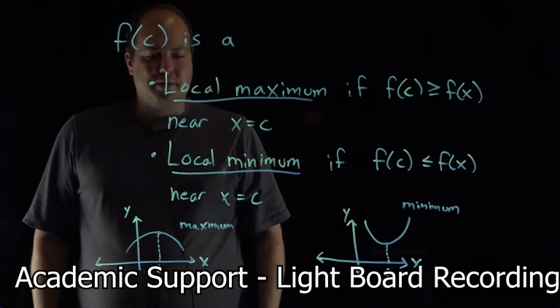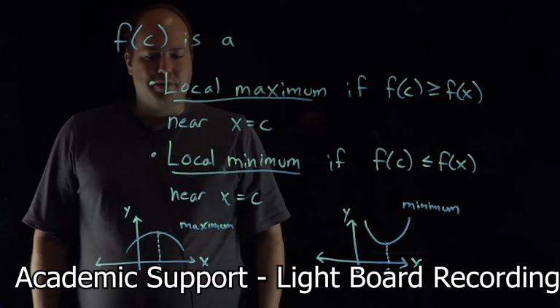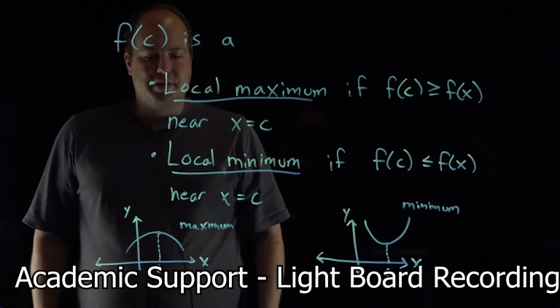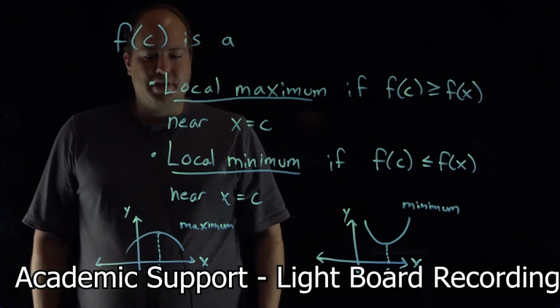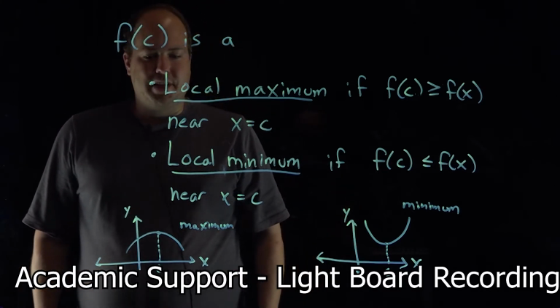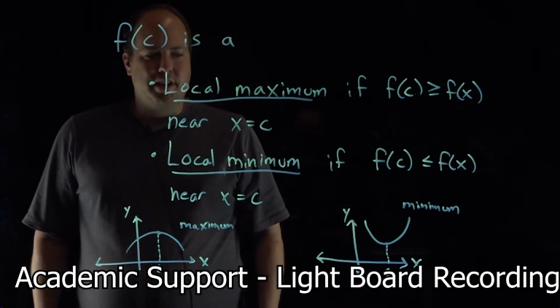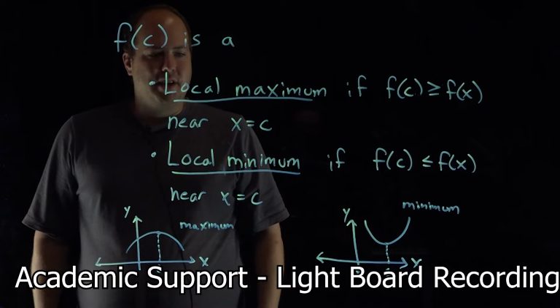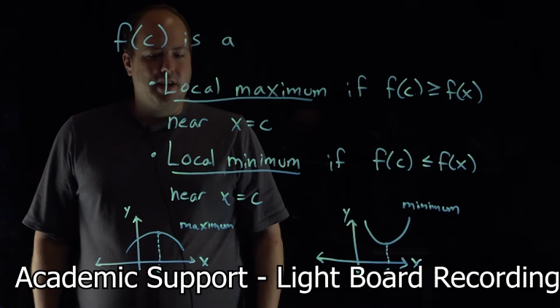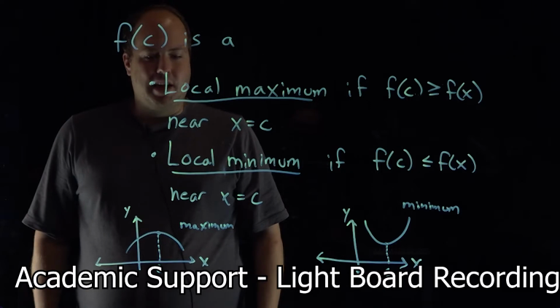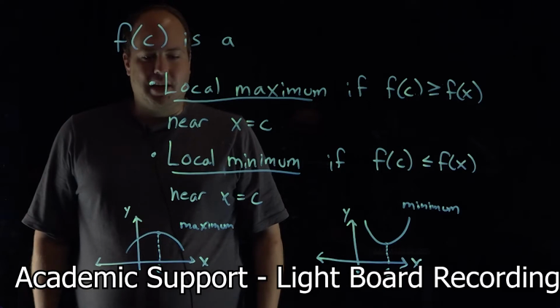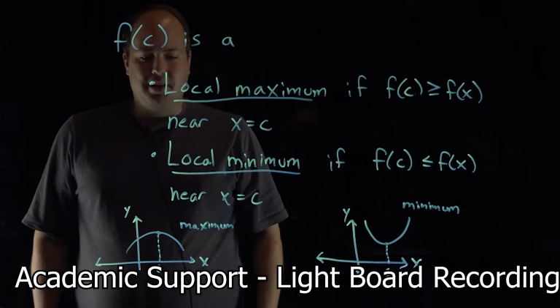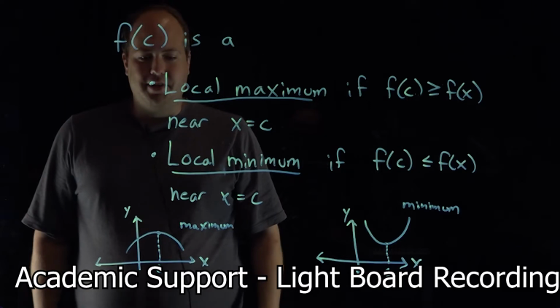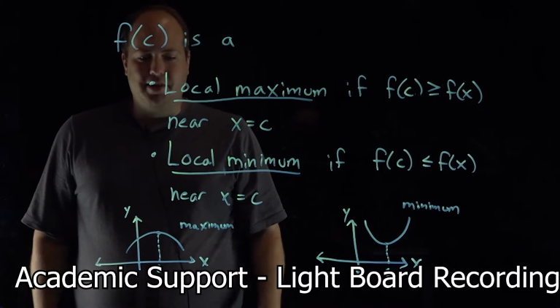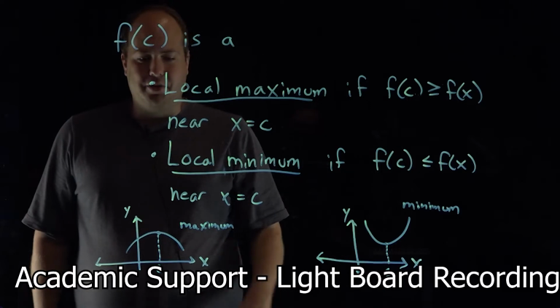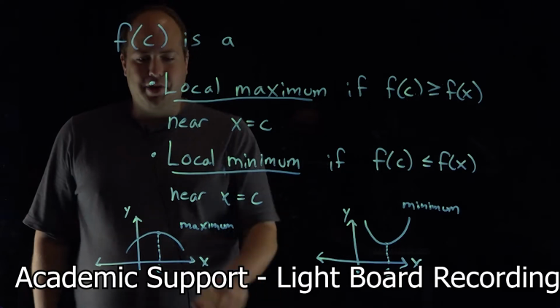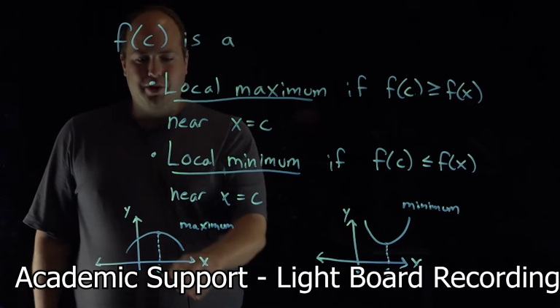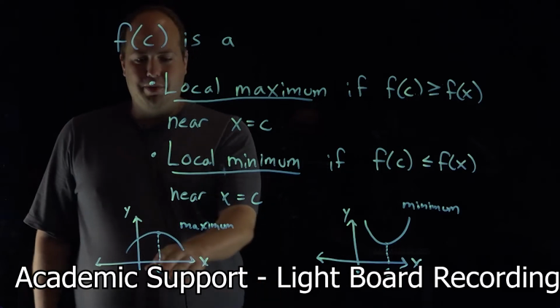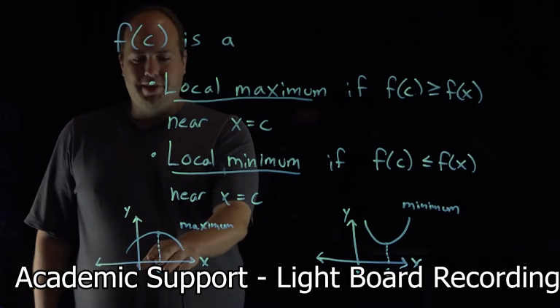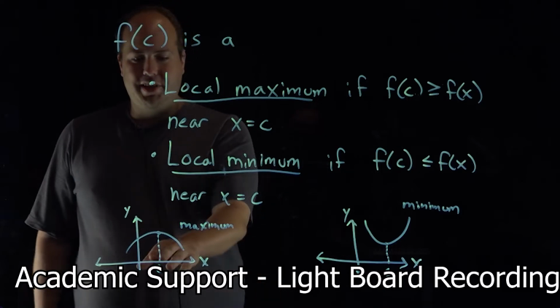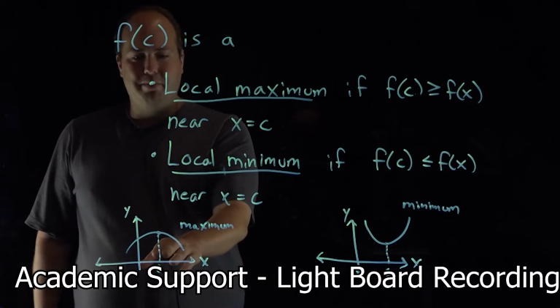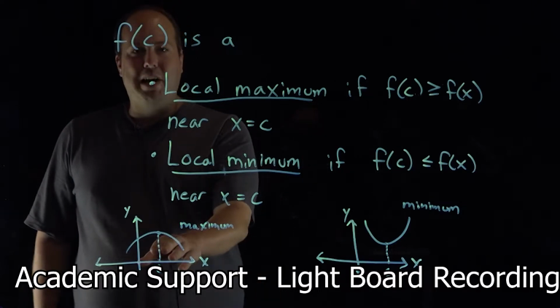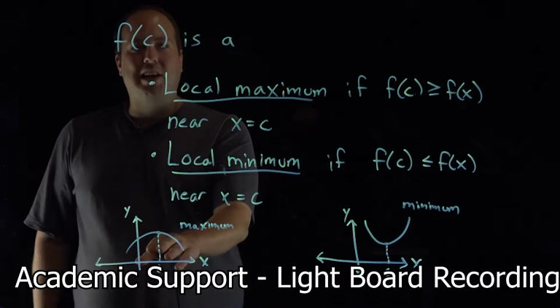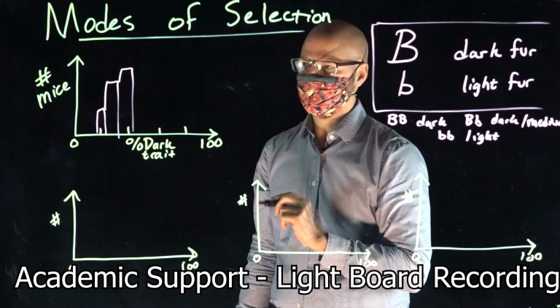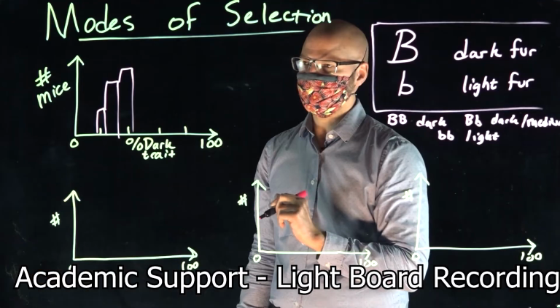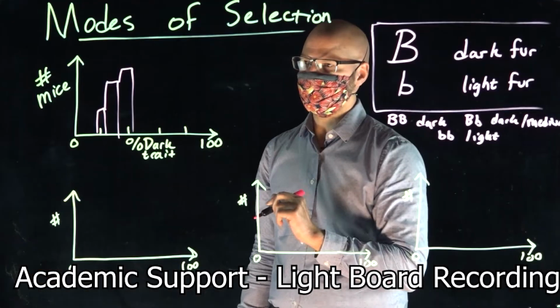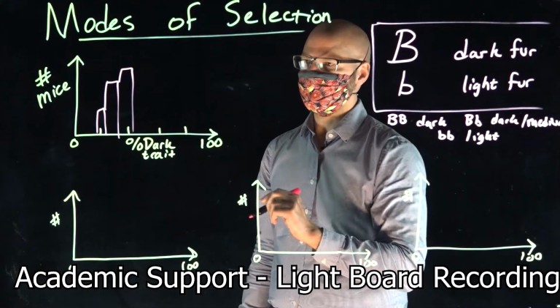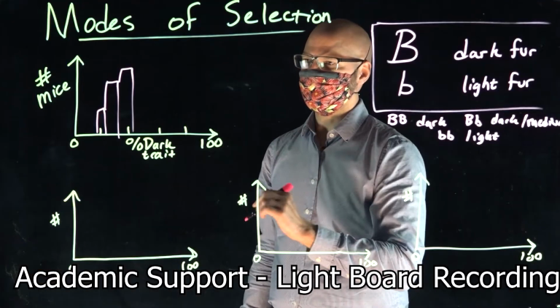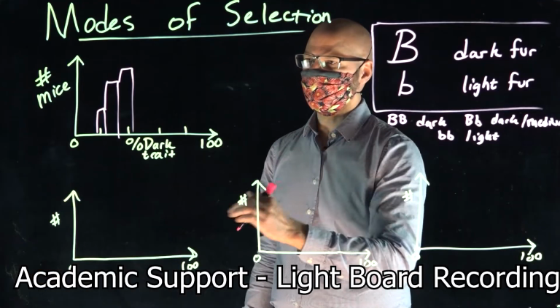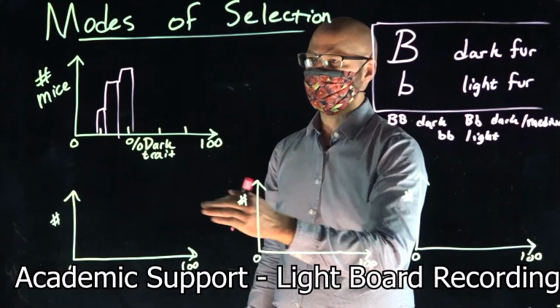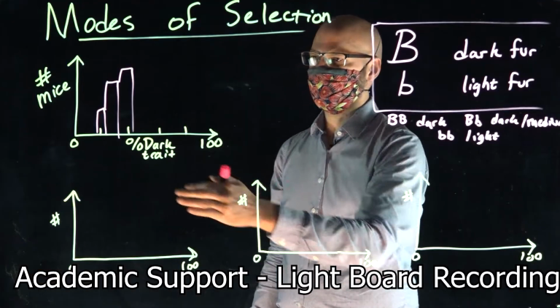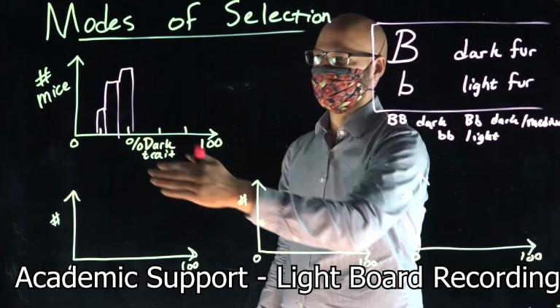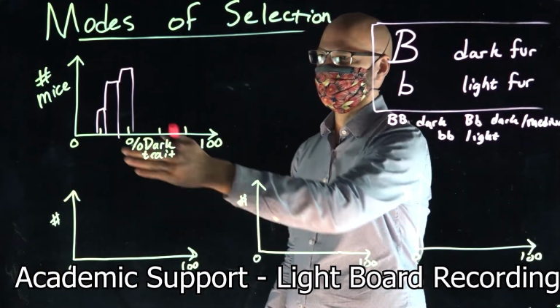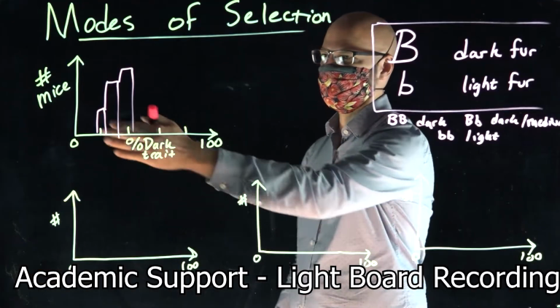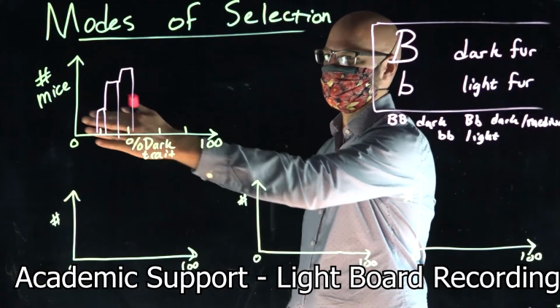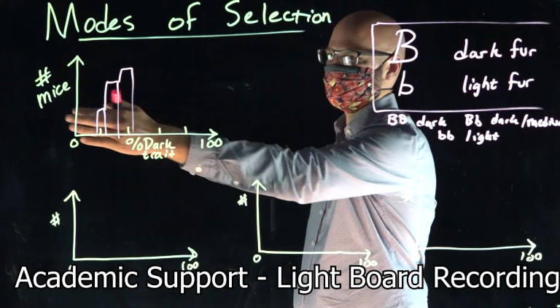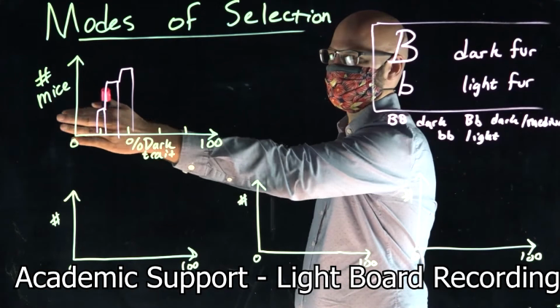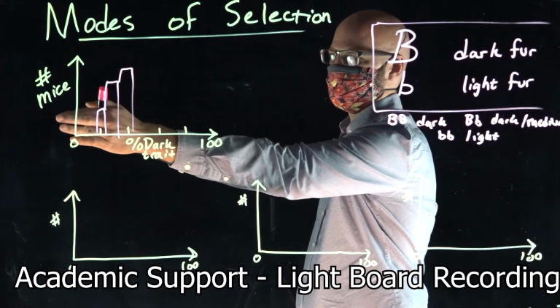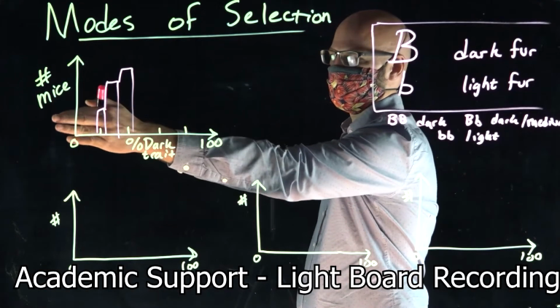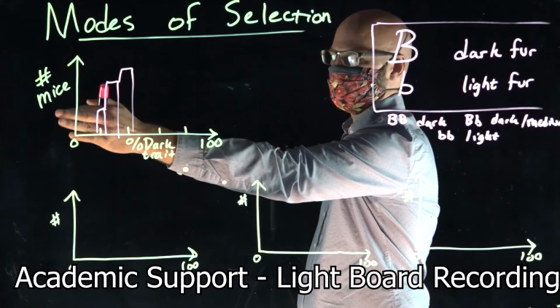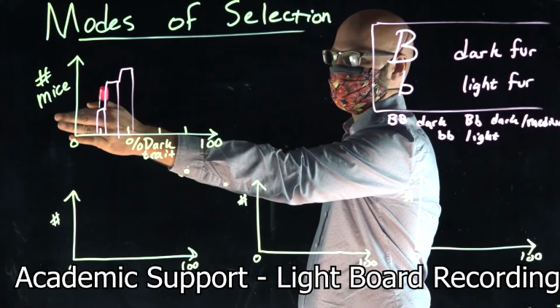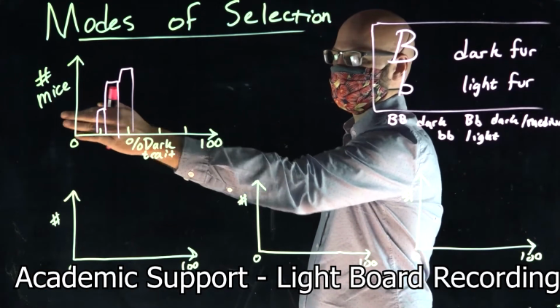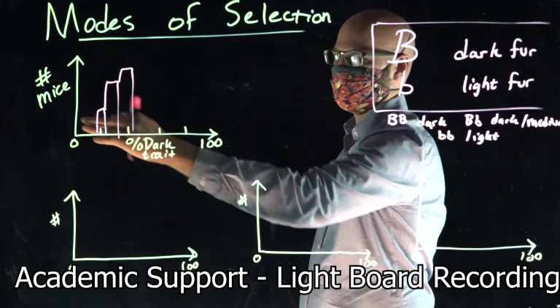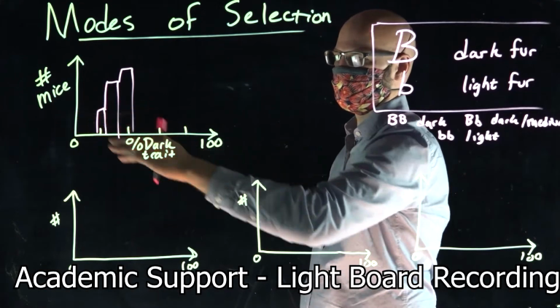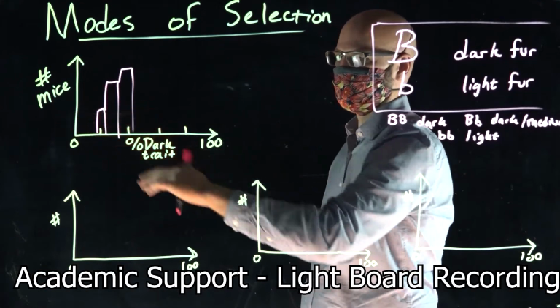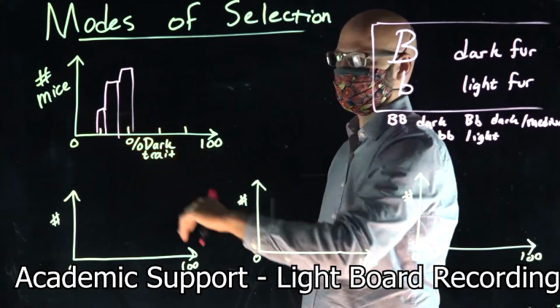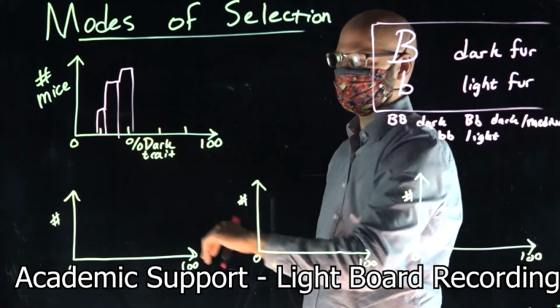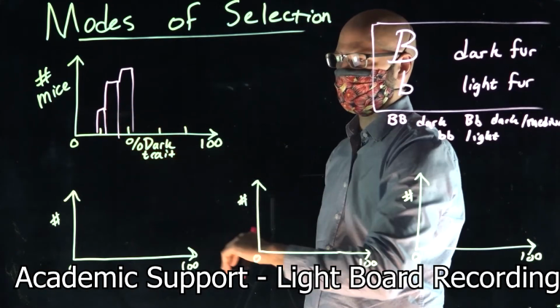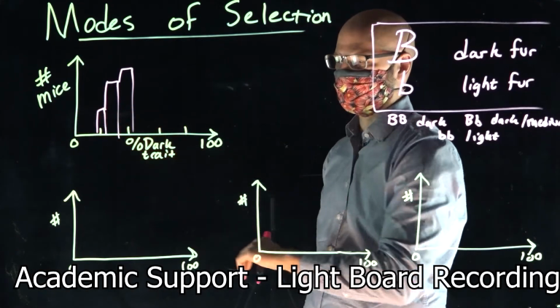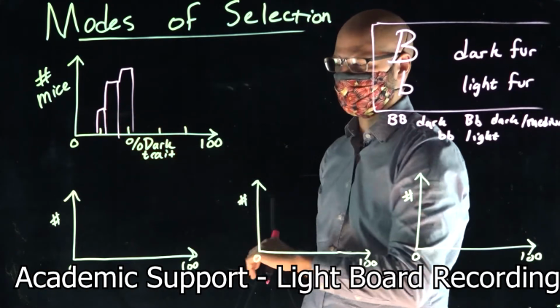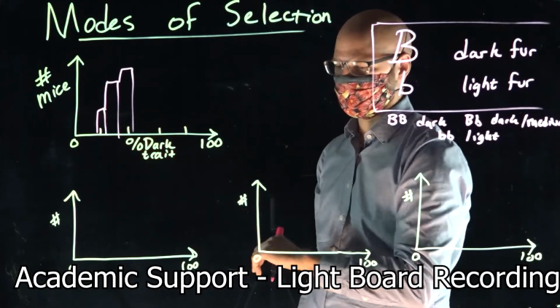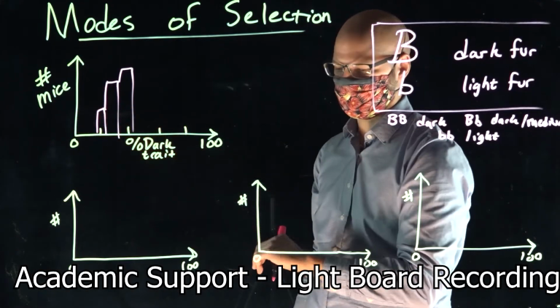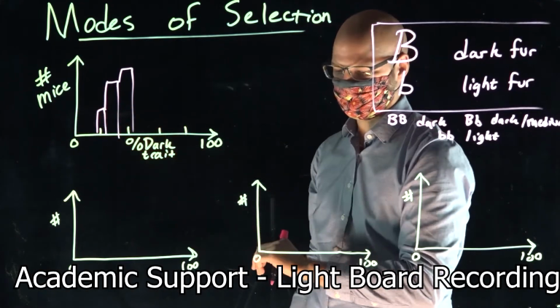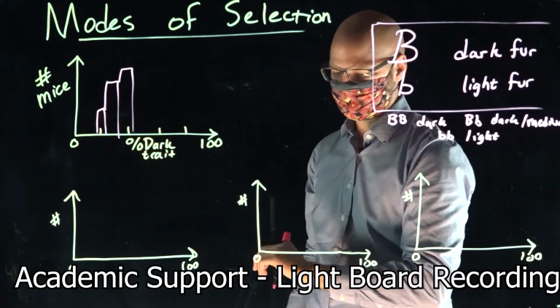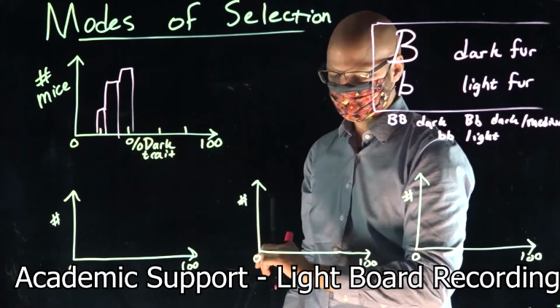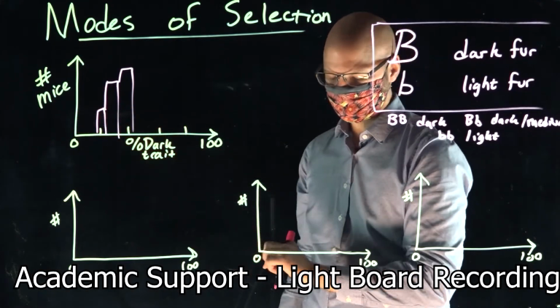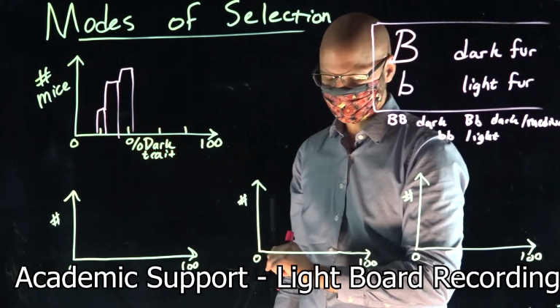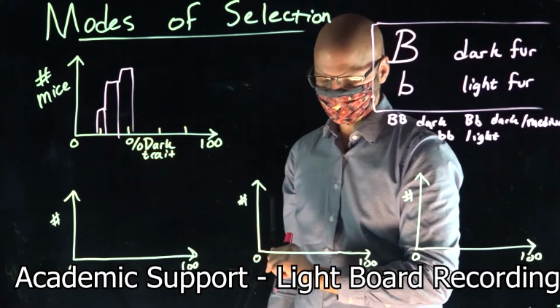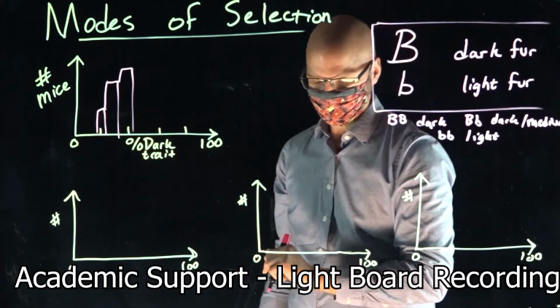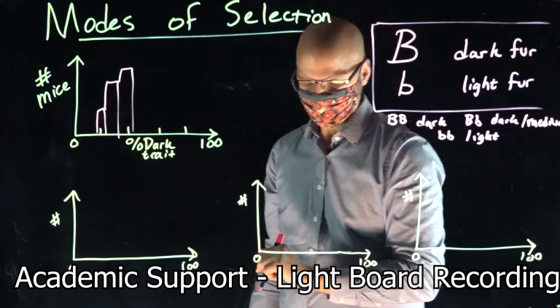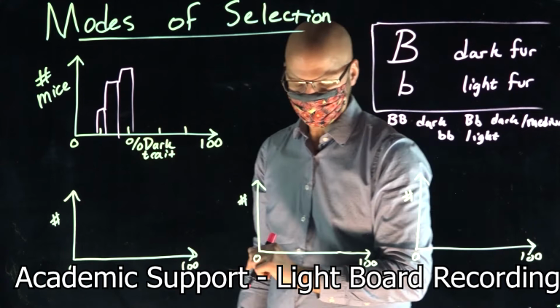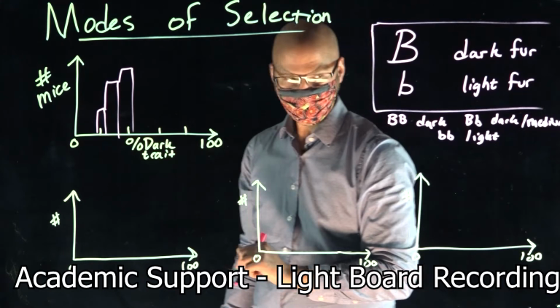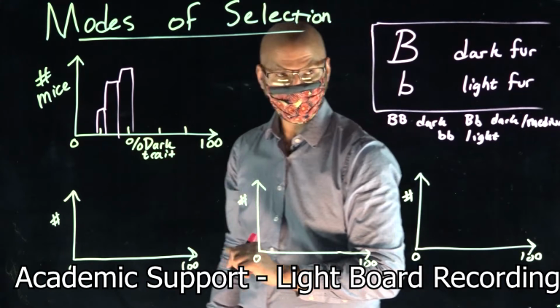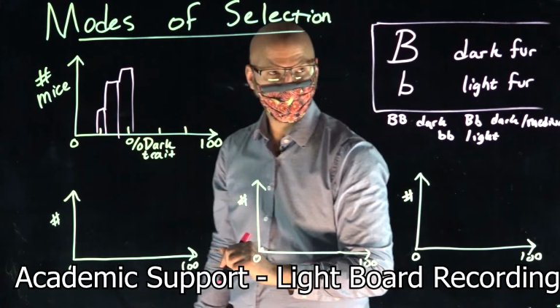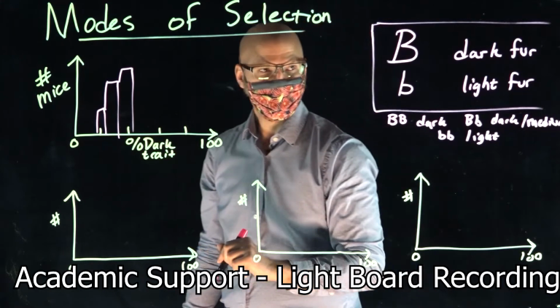Students learn in different ways, so graphics, recordings, or interactive videos are all at your disposal.